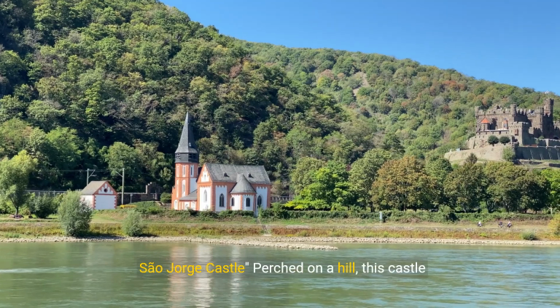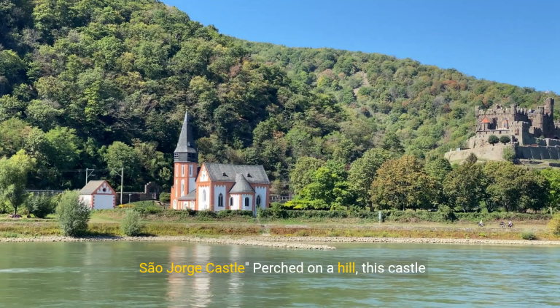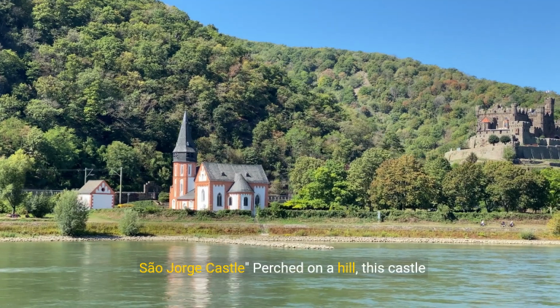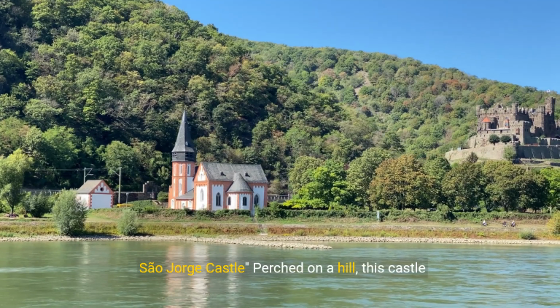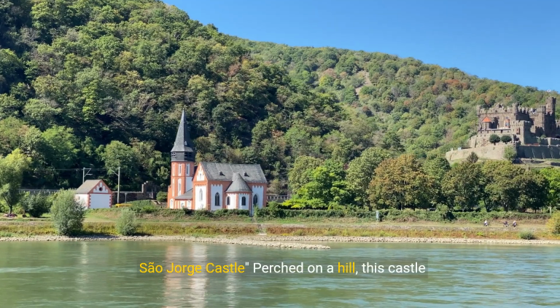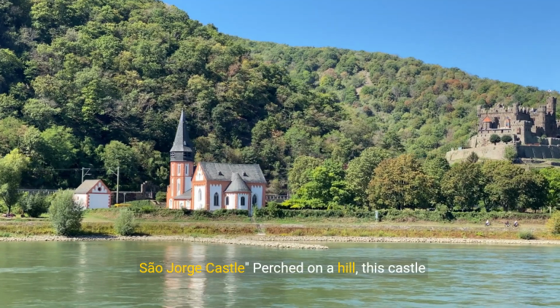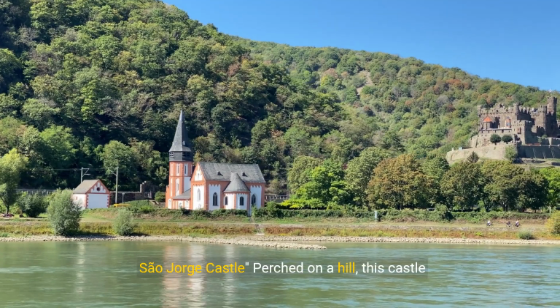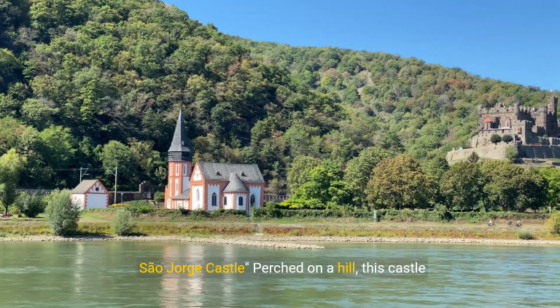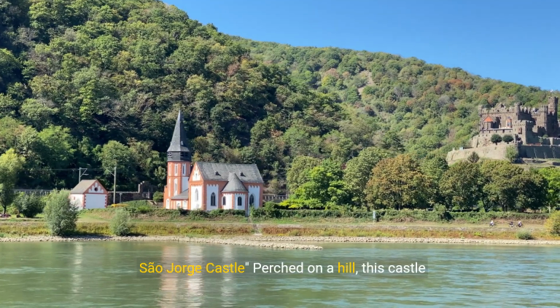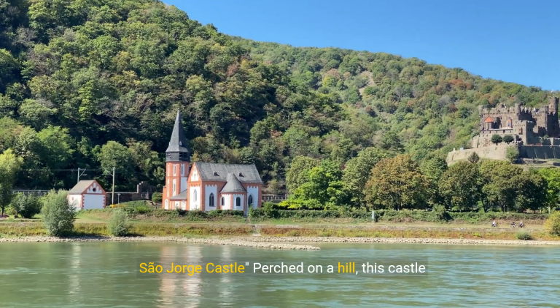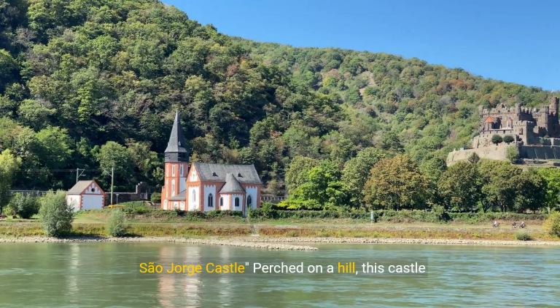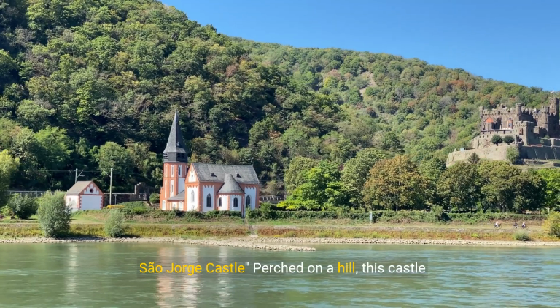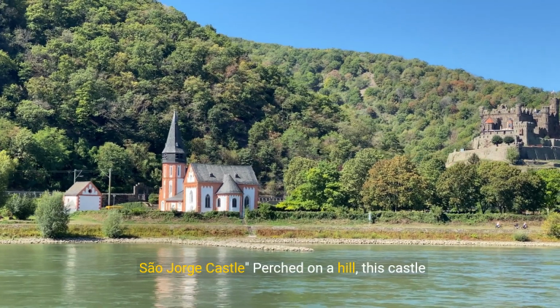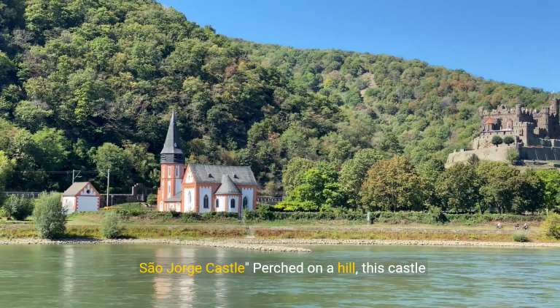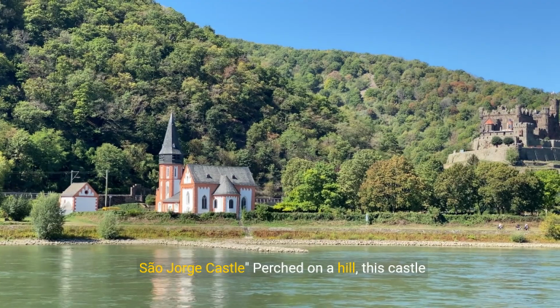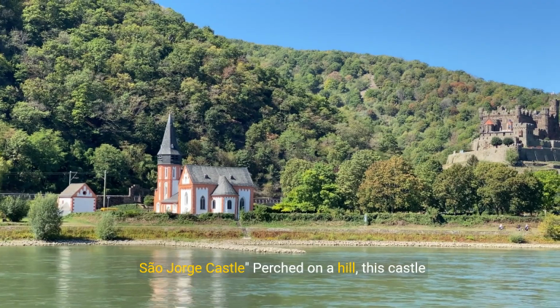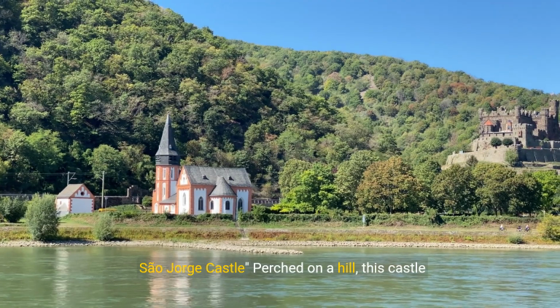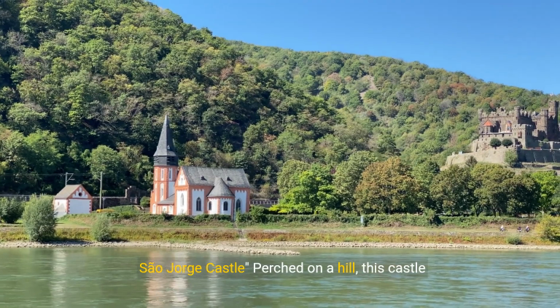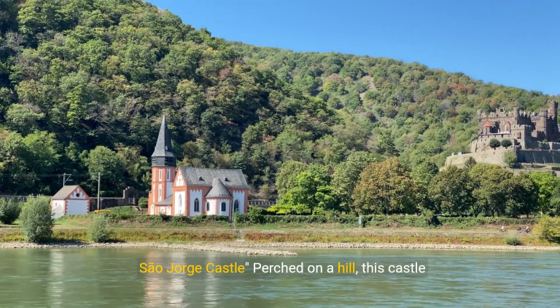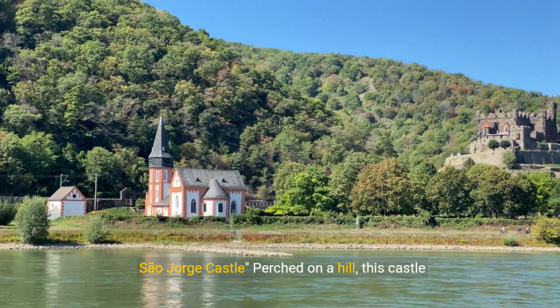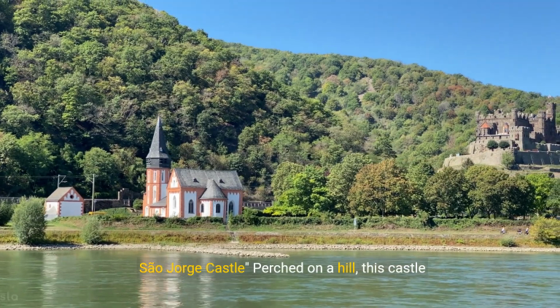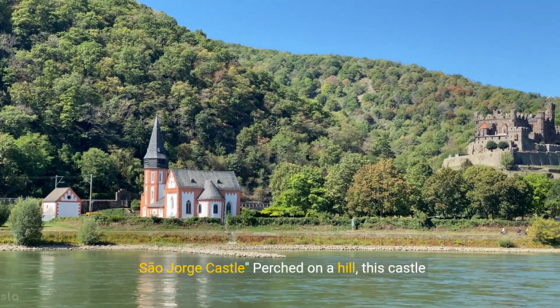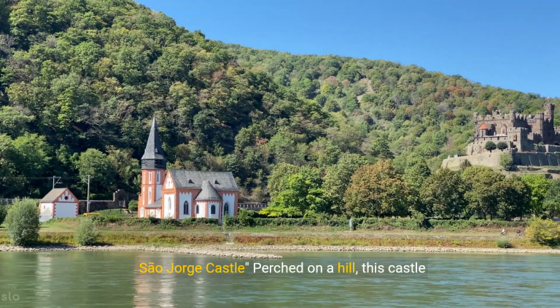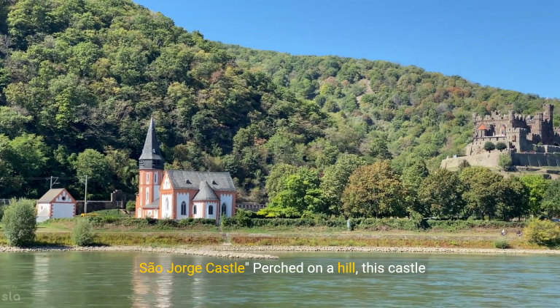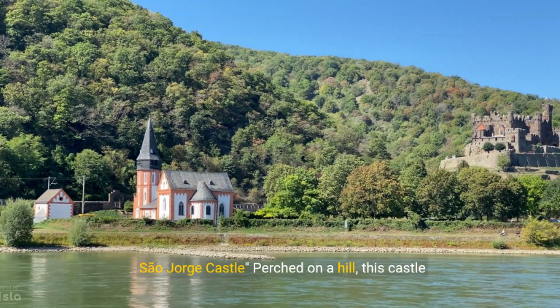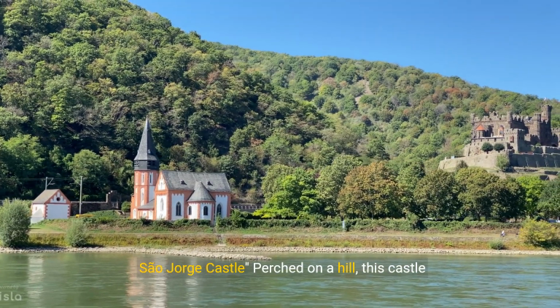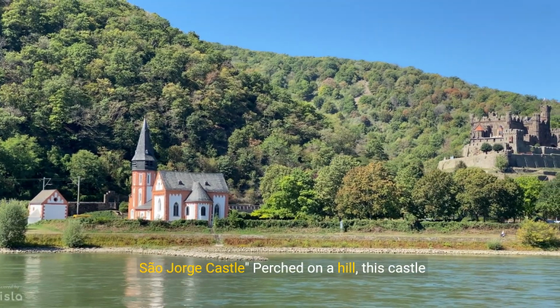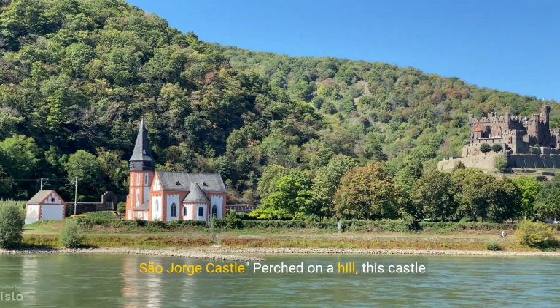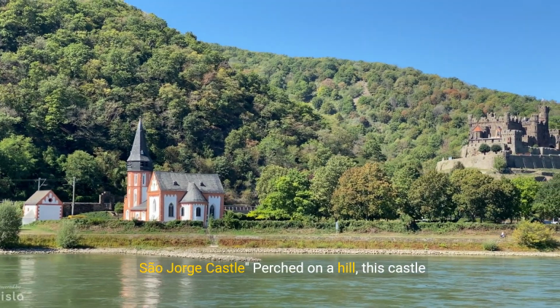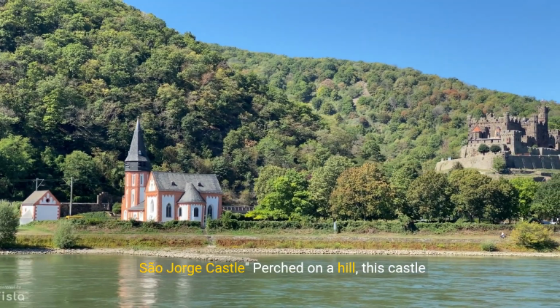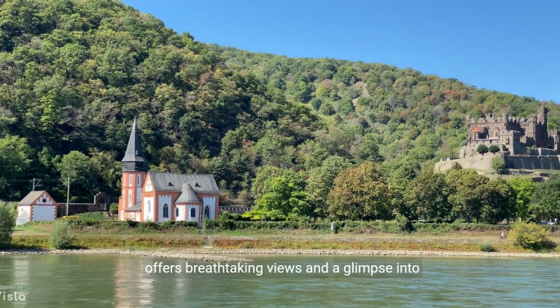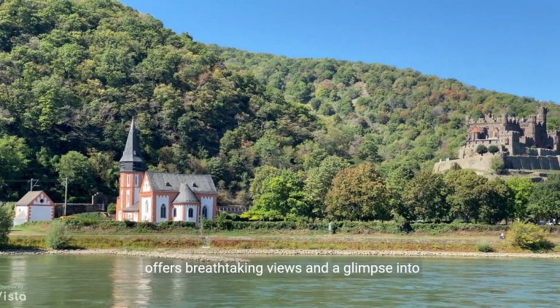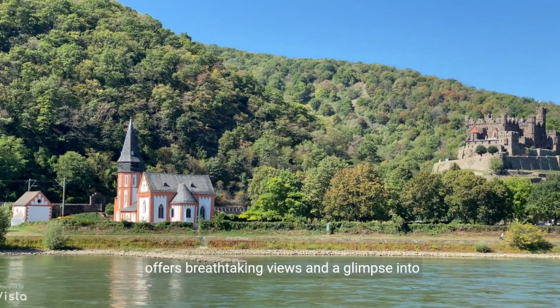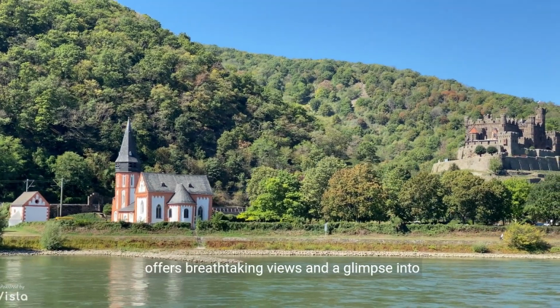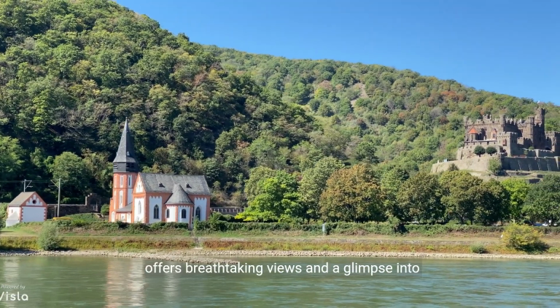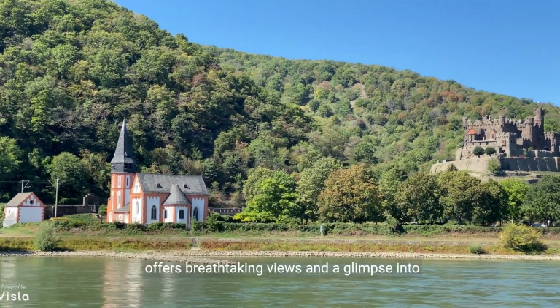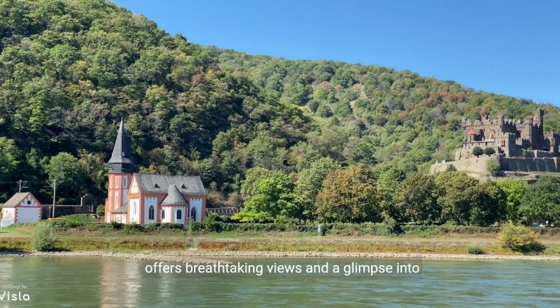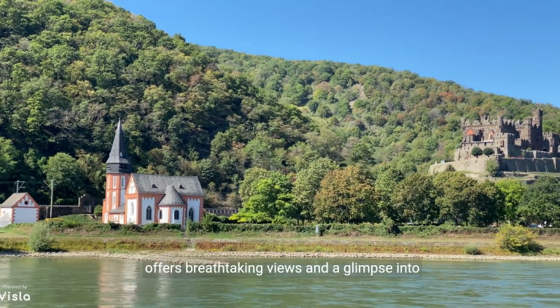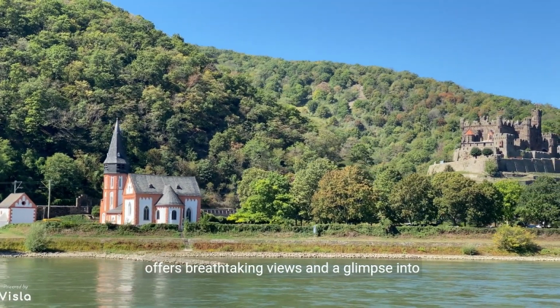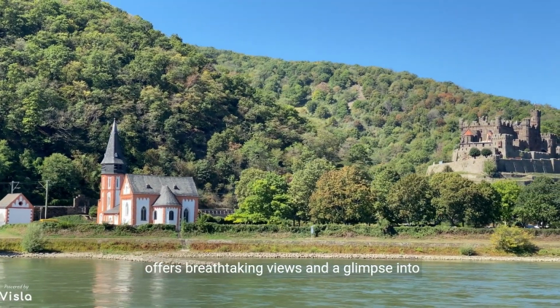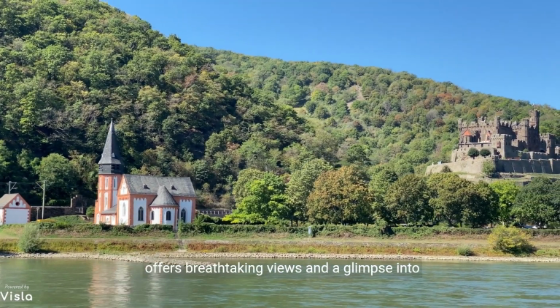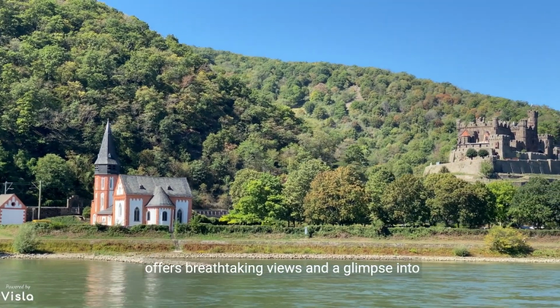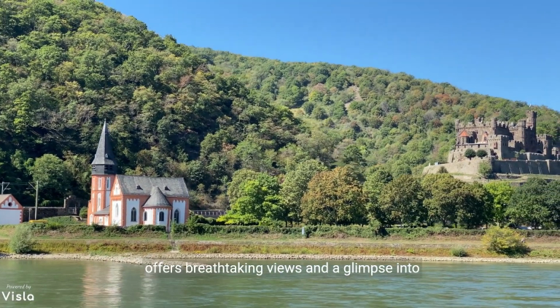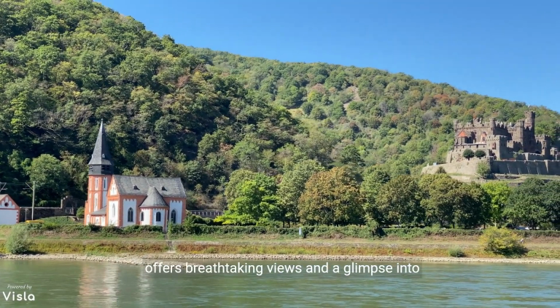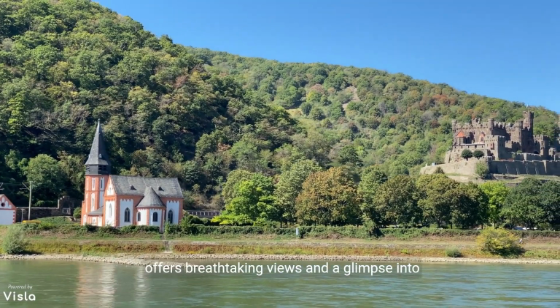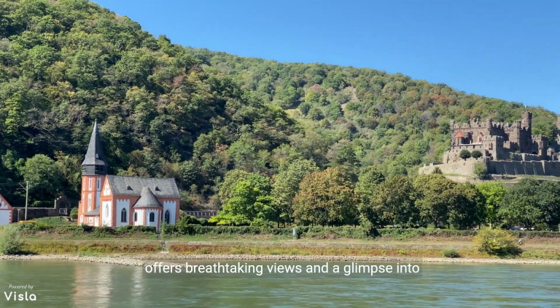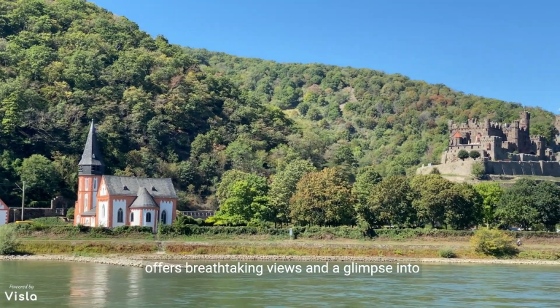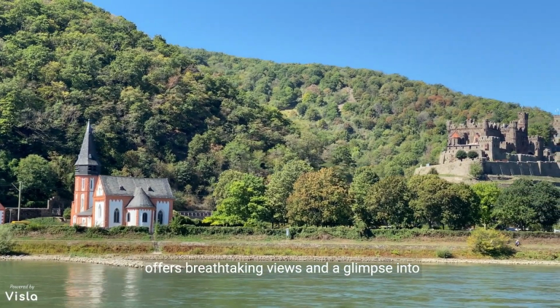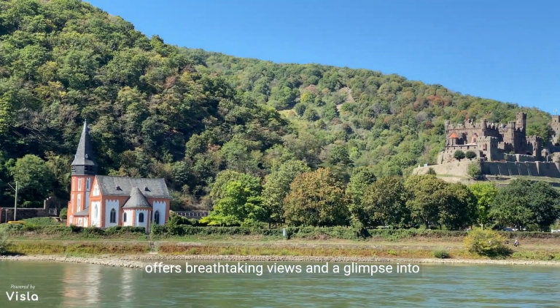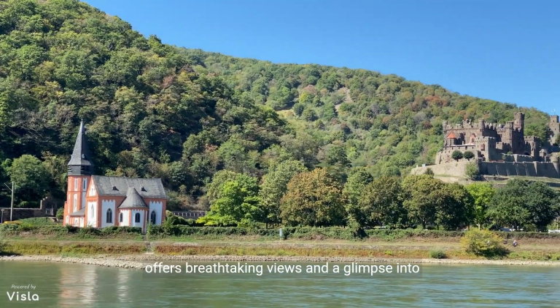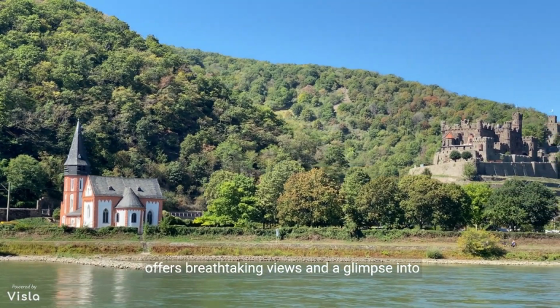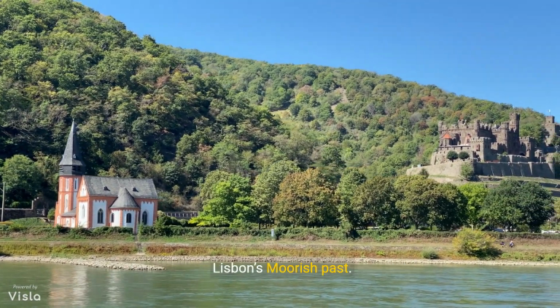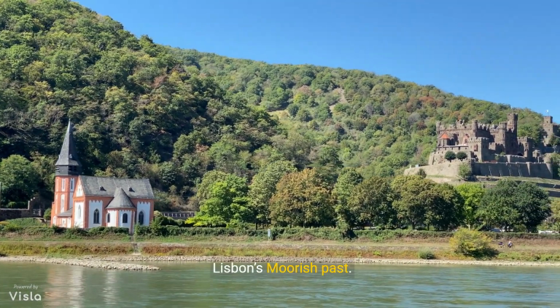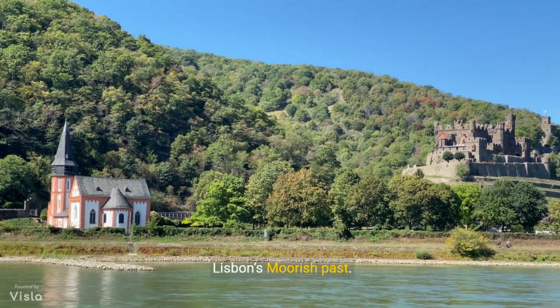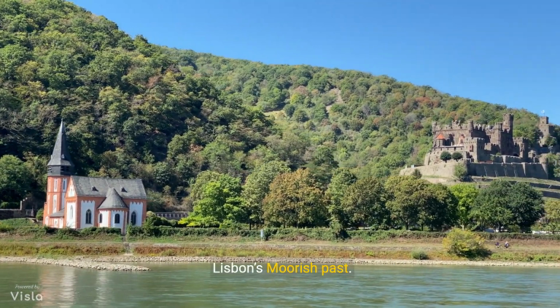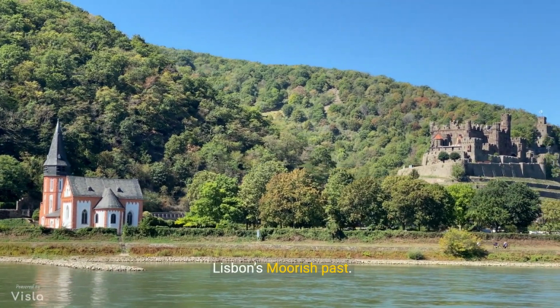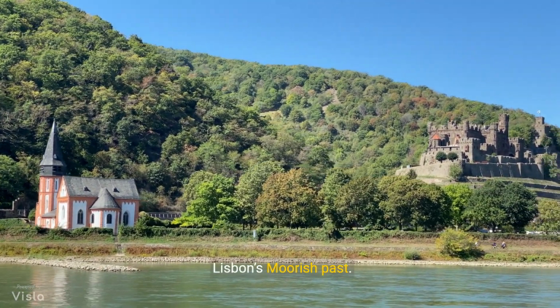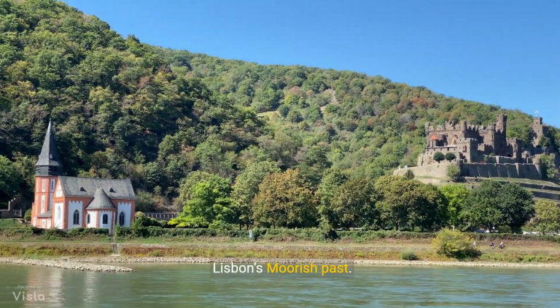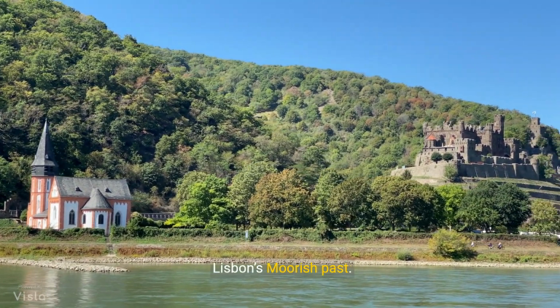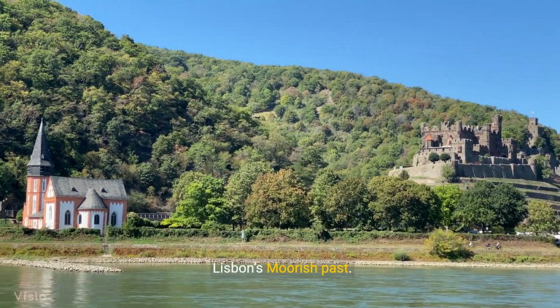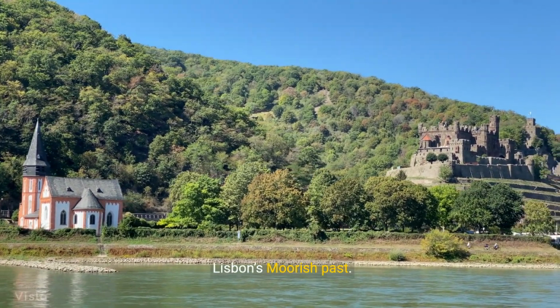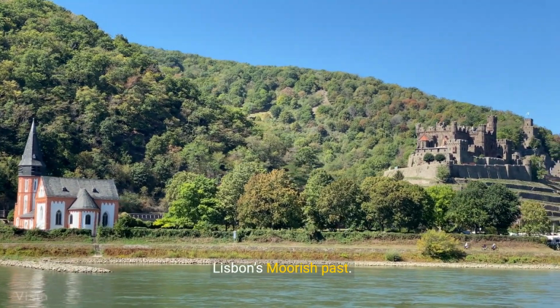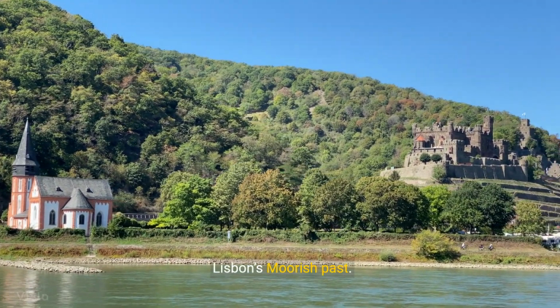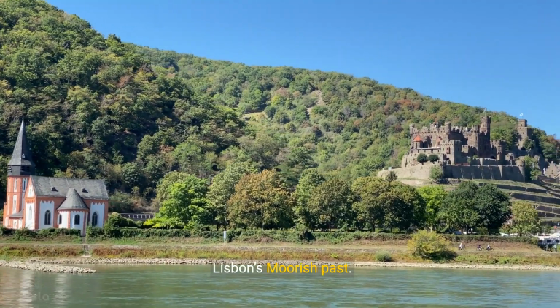Number 2: Saint George's Castle. Perched on a hill, this castle offers breathtaking views and a glimpse into Lisbon's Moorish past.